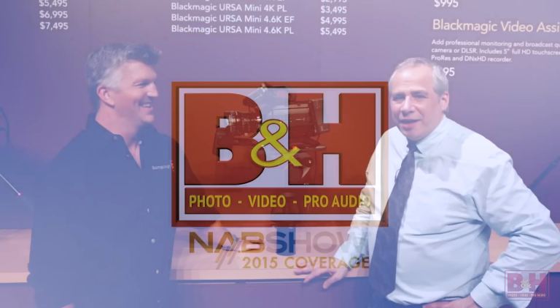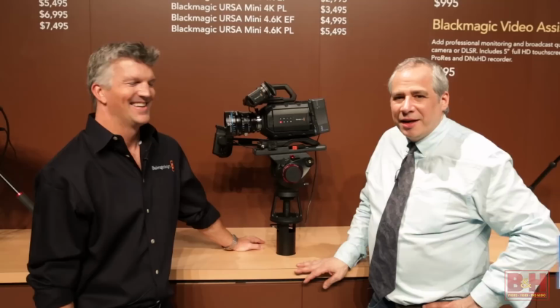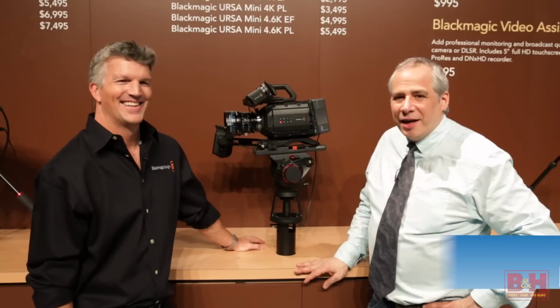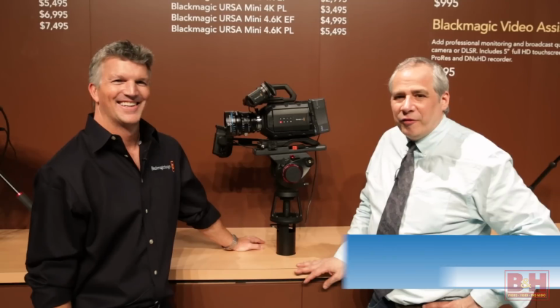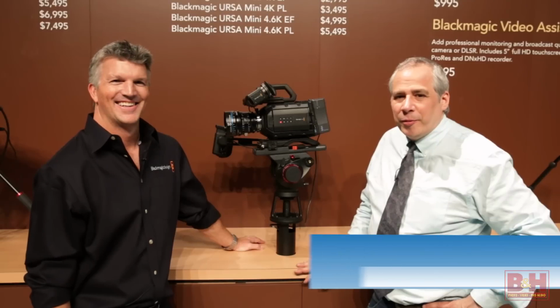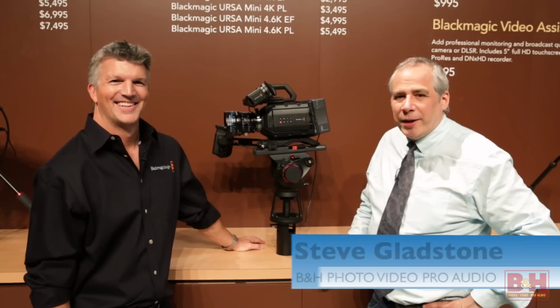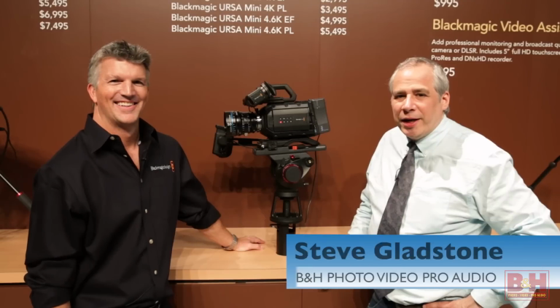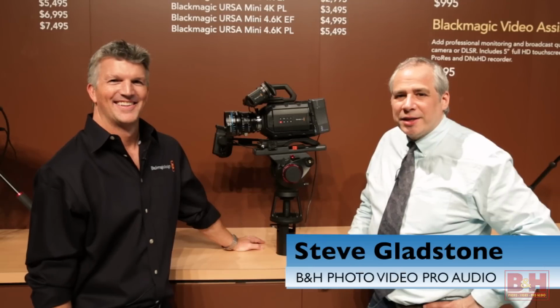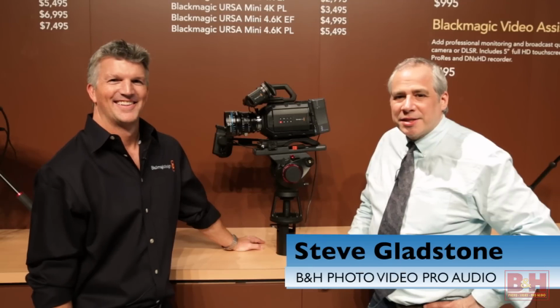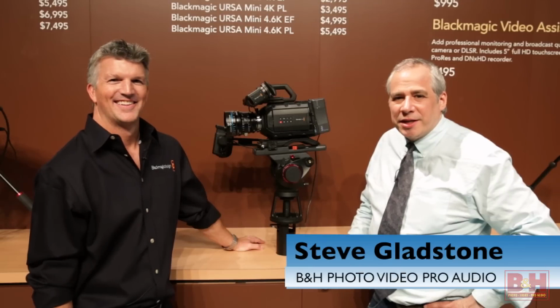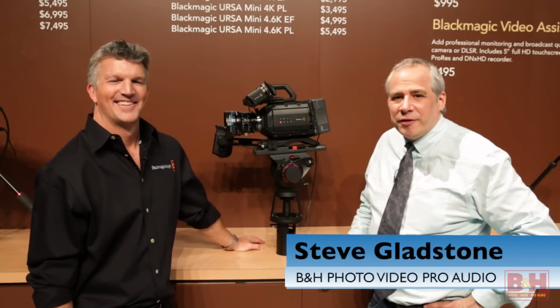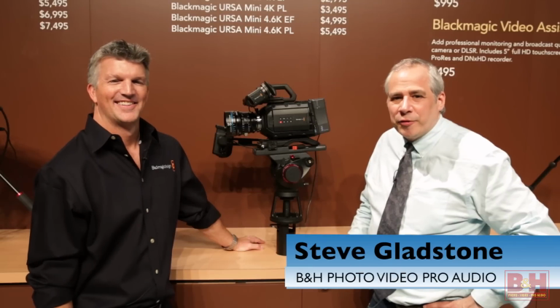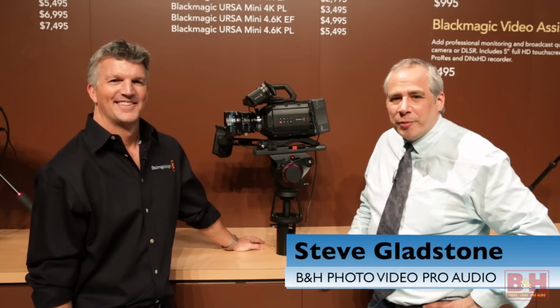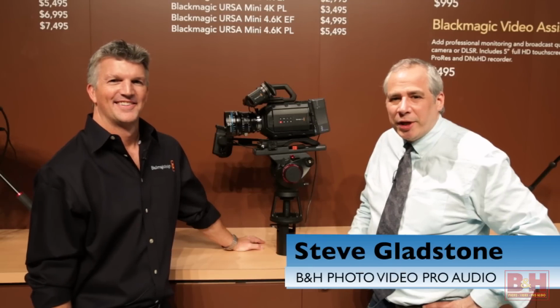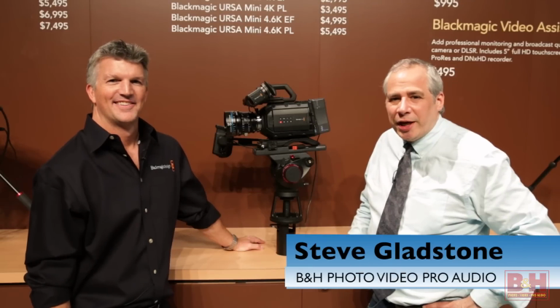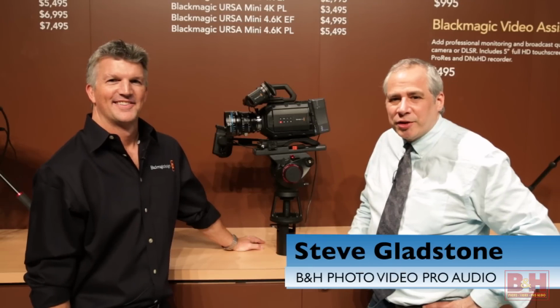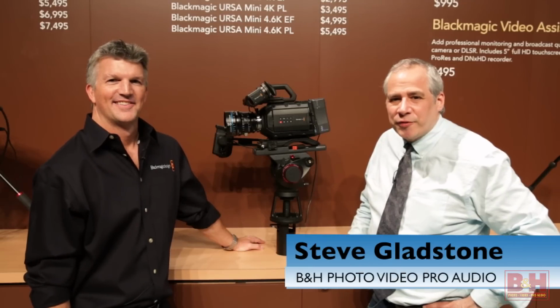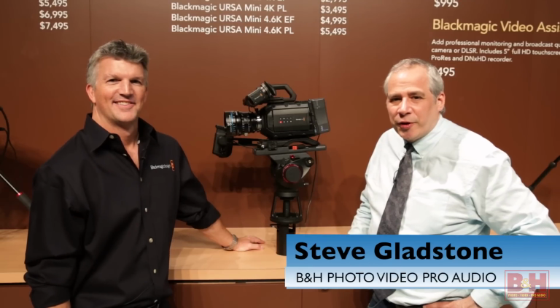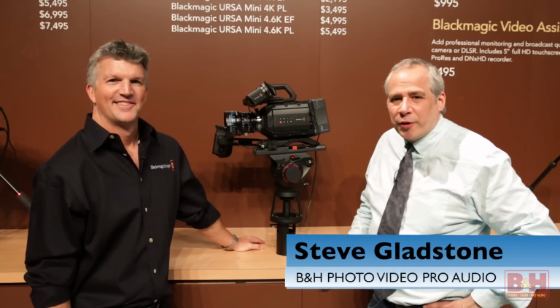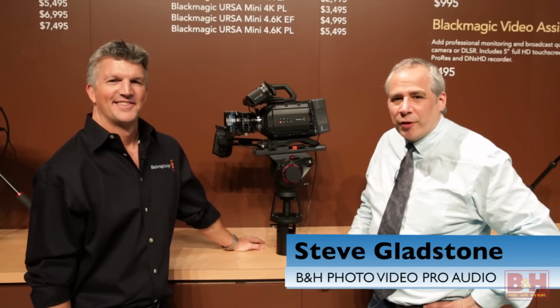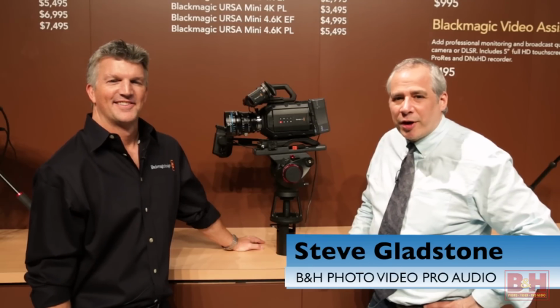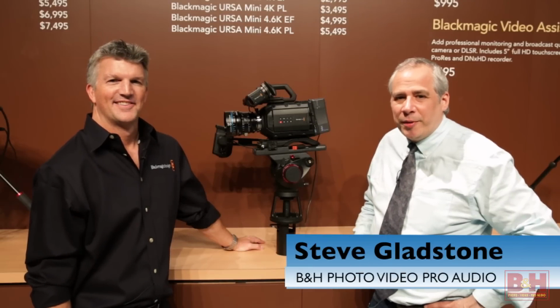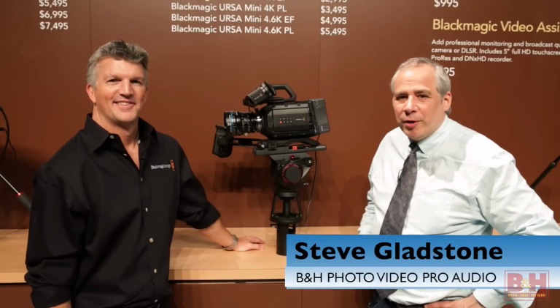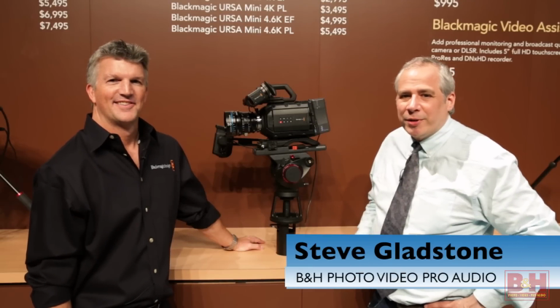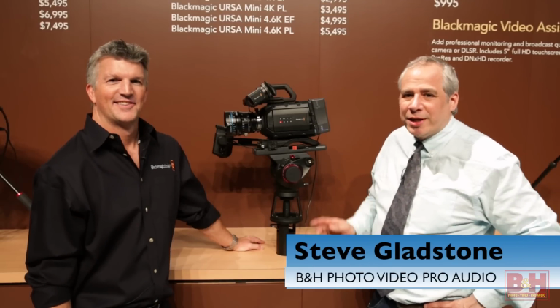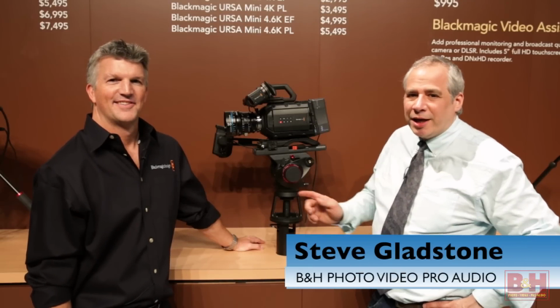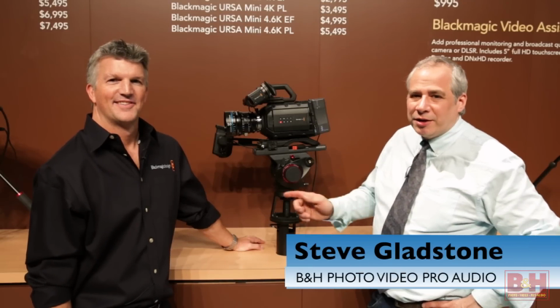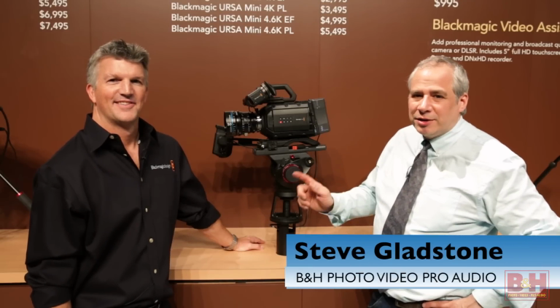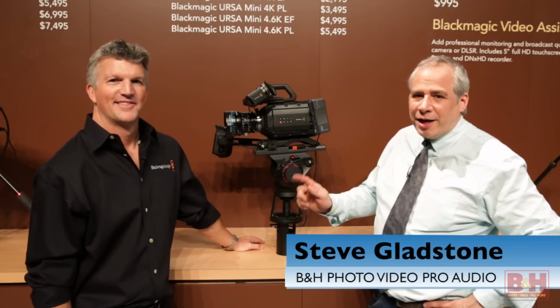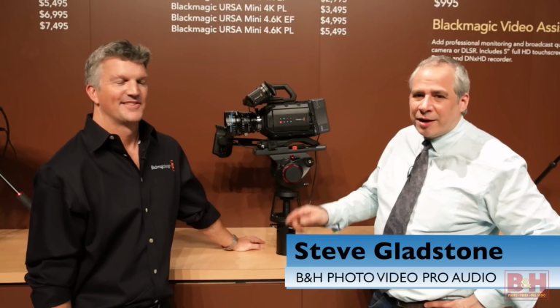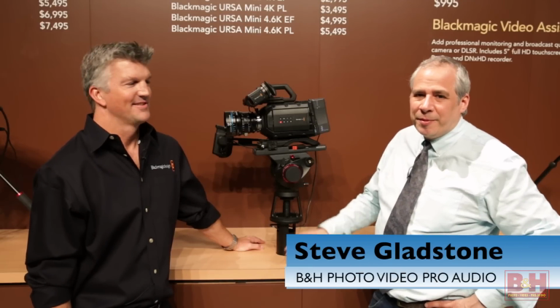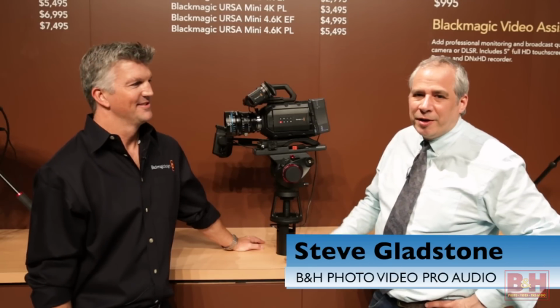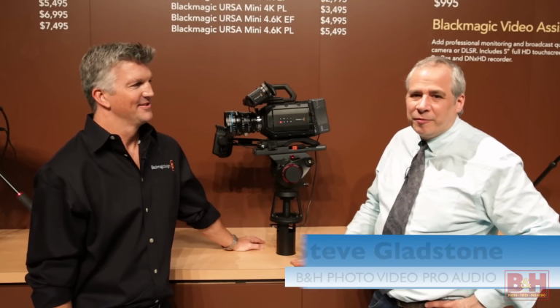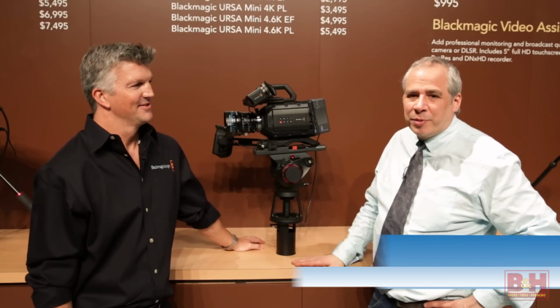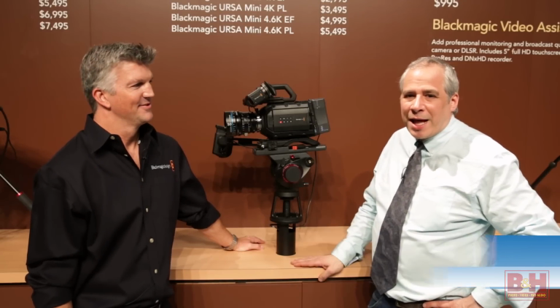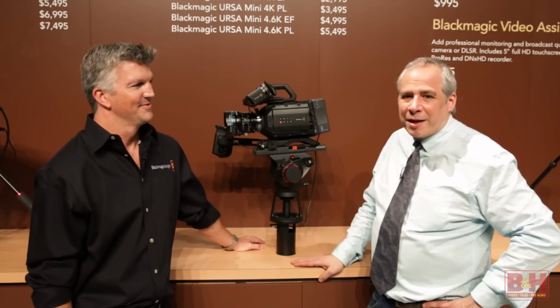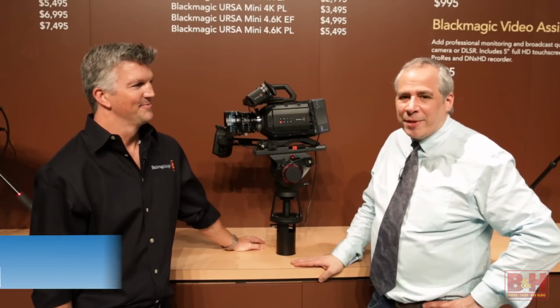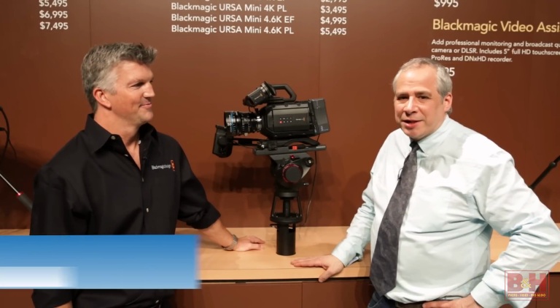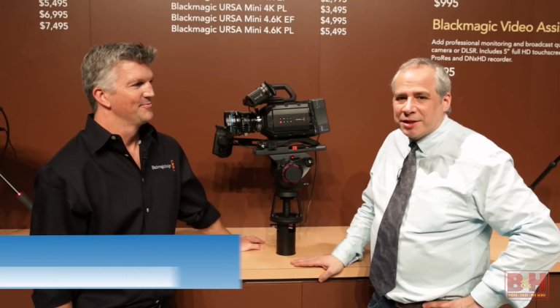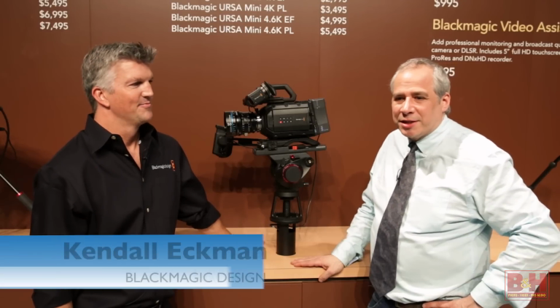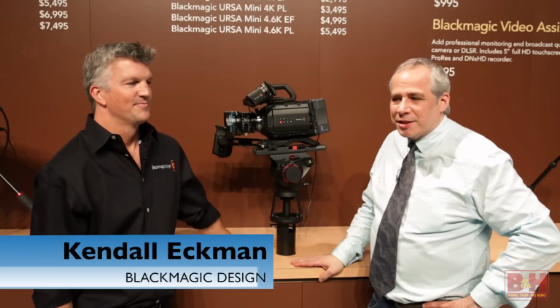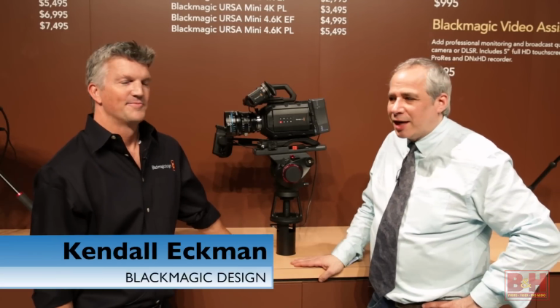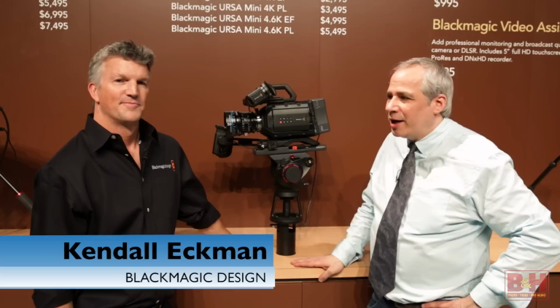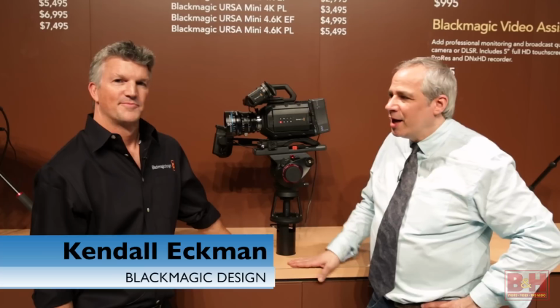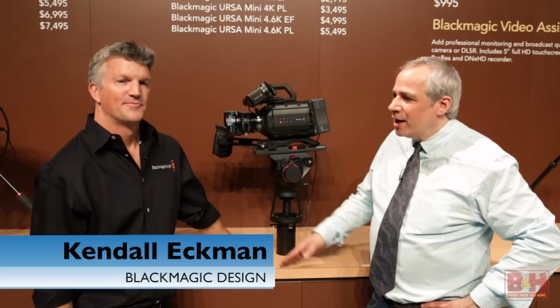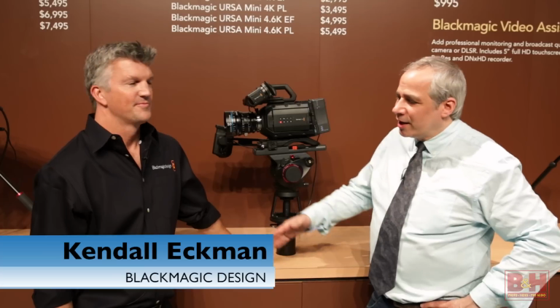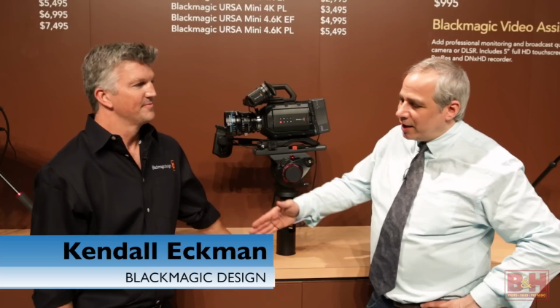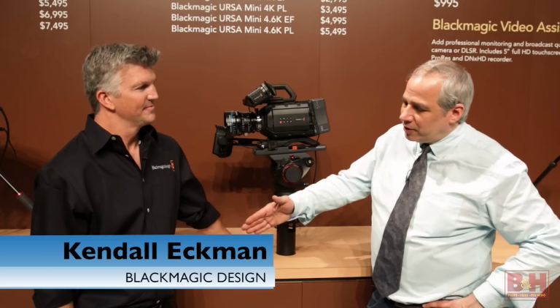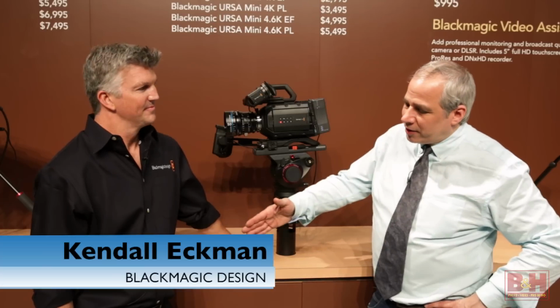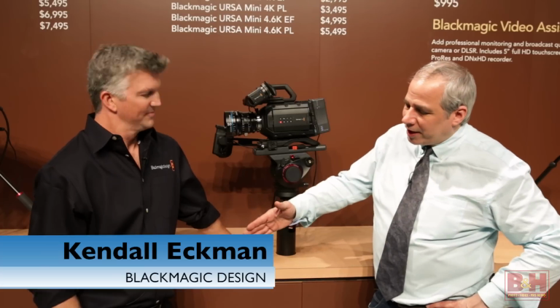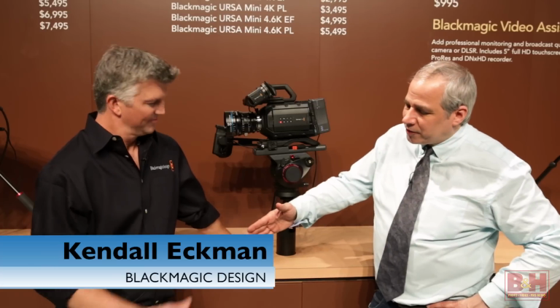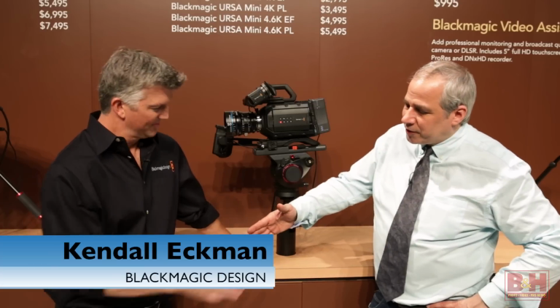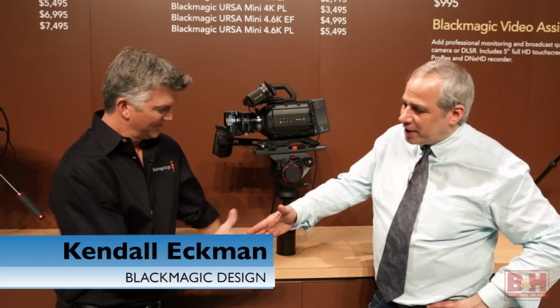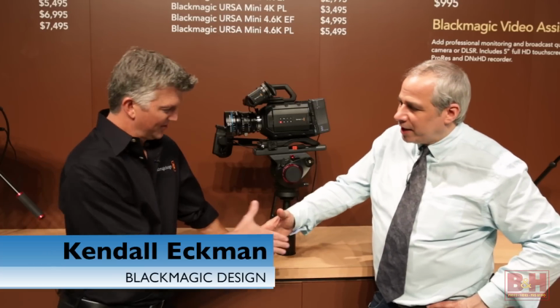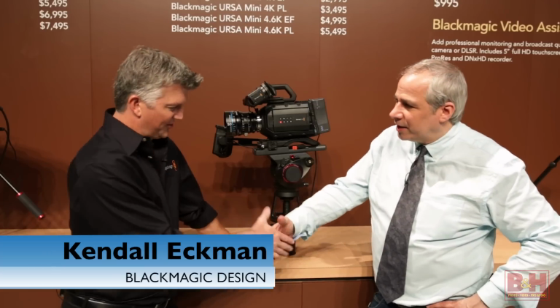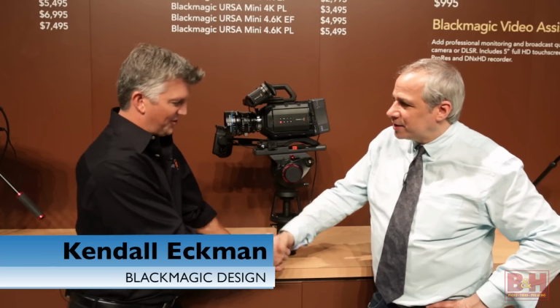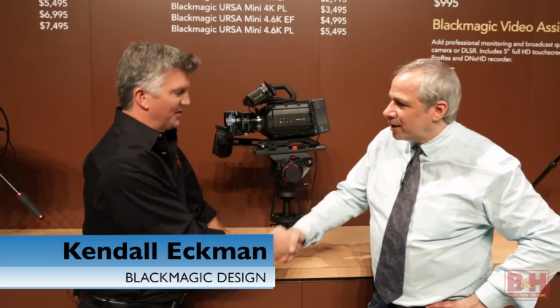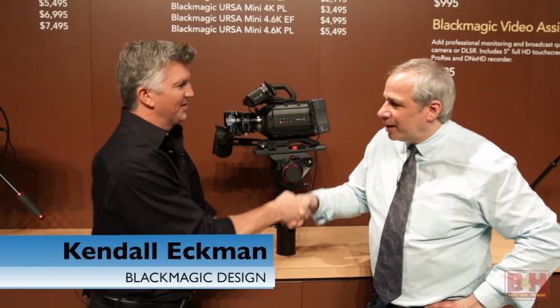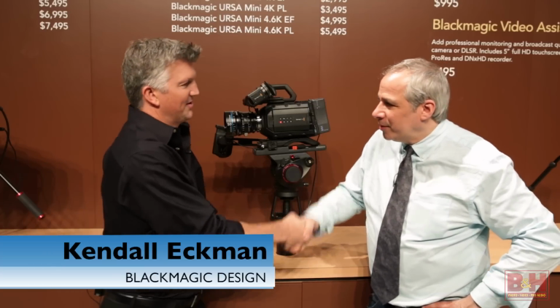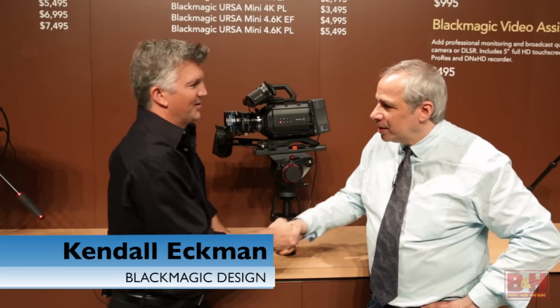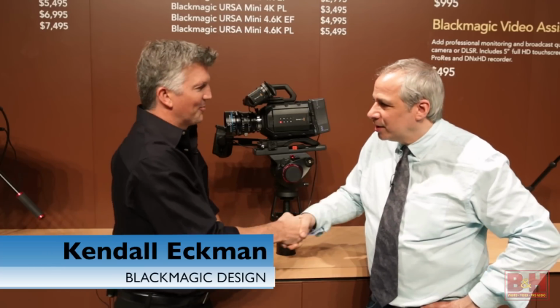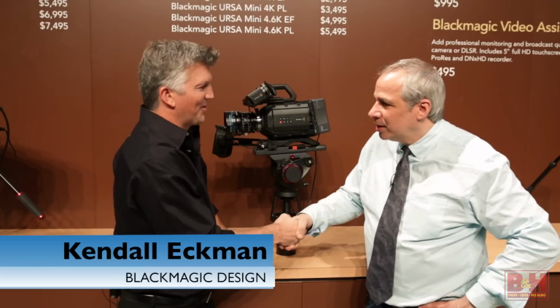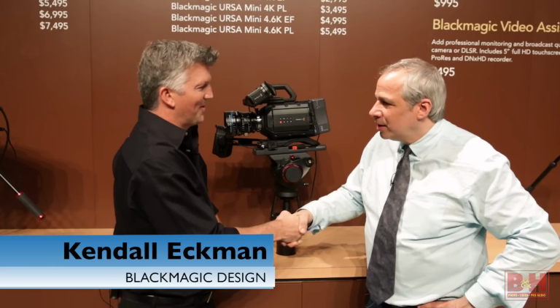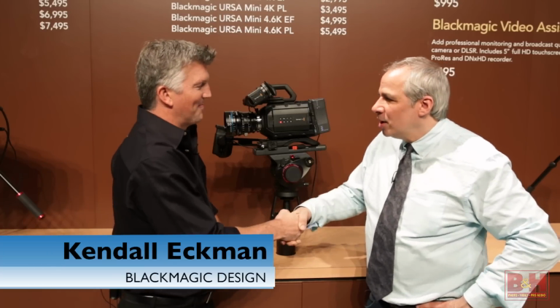Hey everybody, it's Steve from B&H Photo and I'm here with Kendall Ekman of Blackmagic Design. Kendall, thanks for taking the time. Sure, no problem.